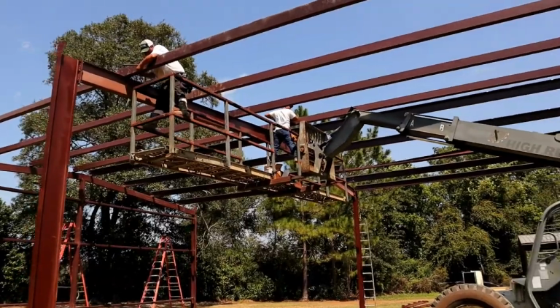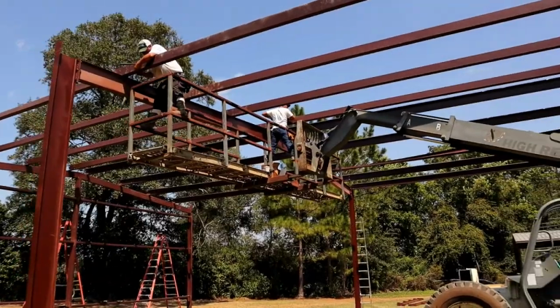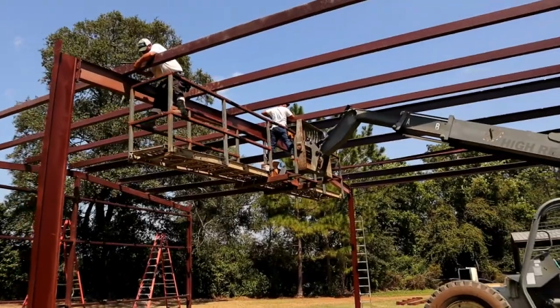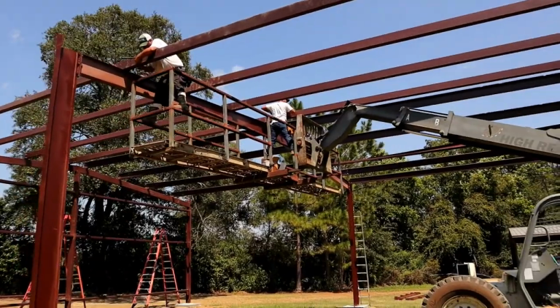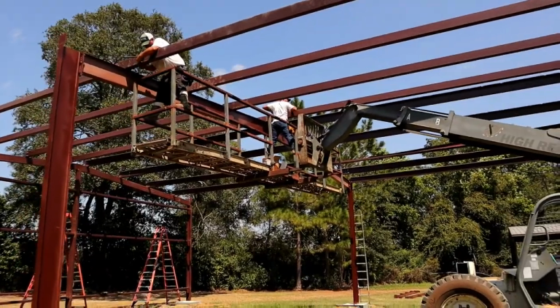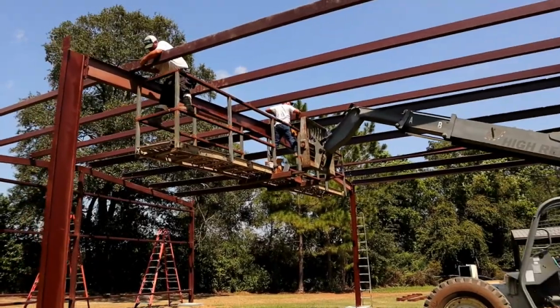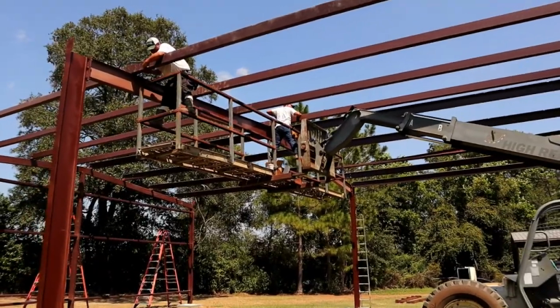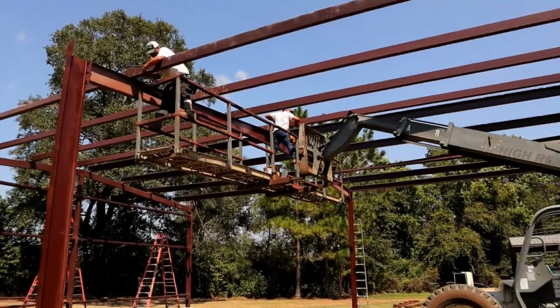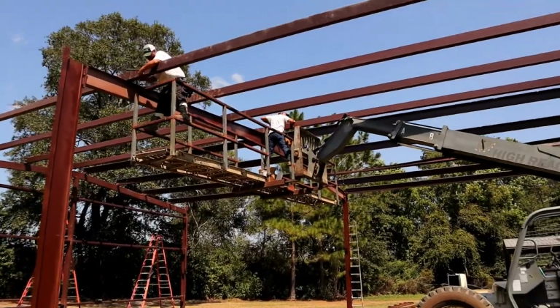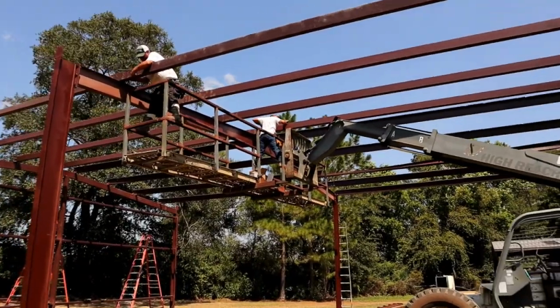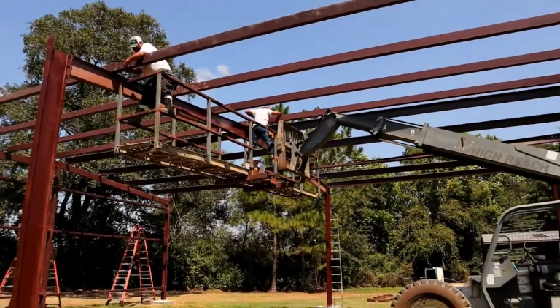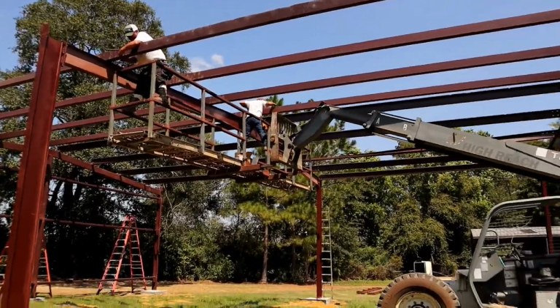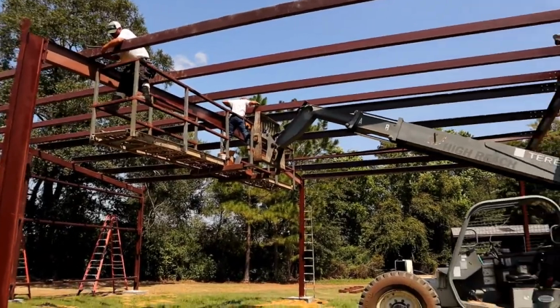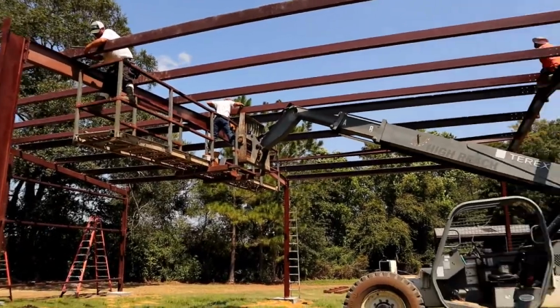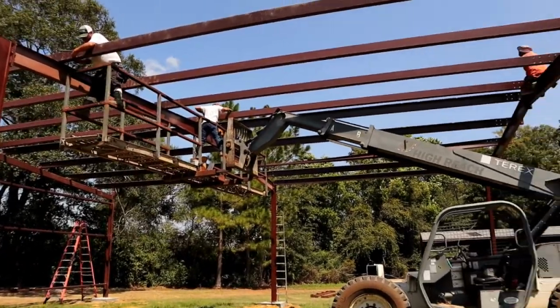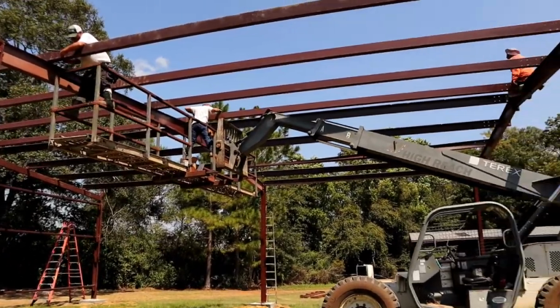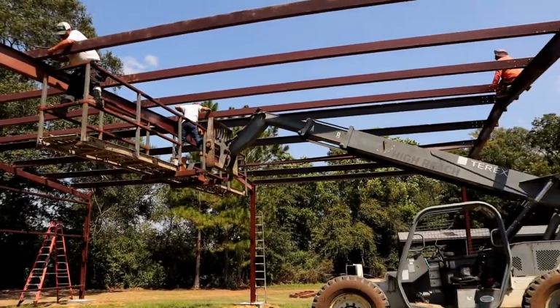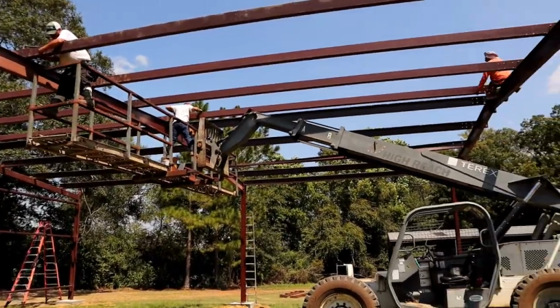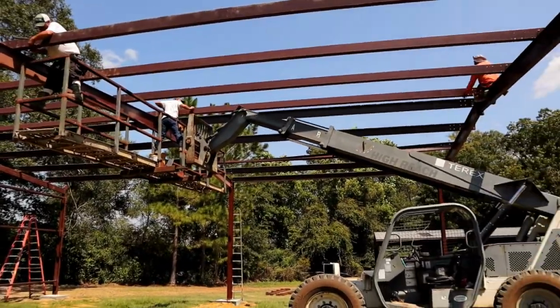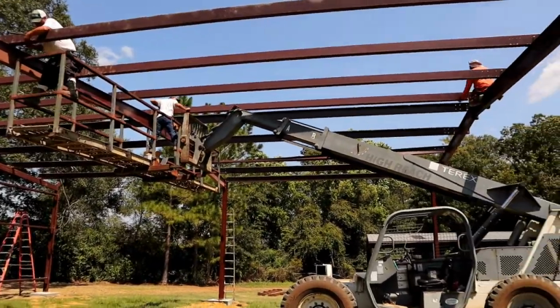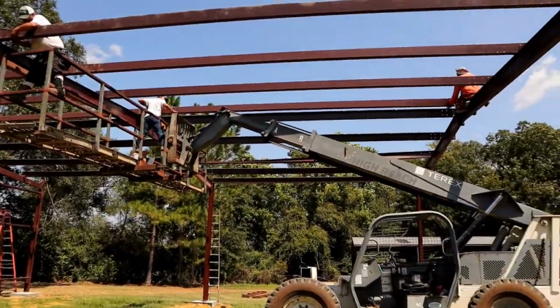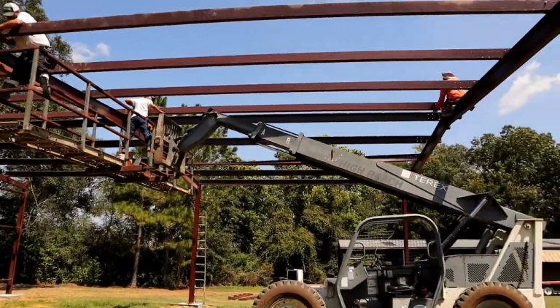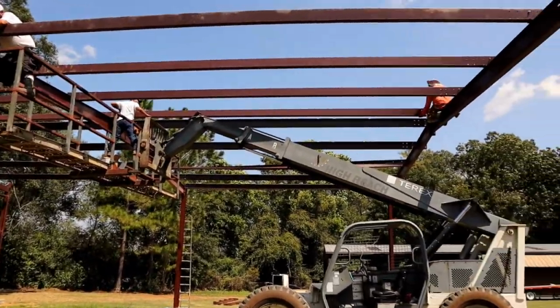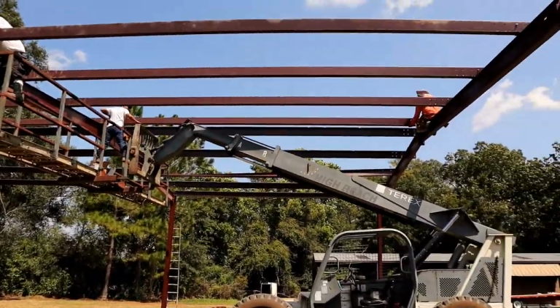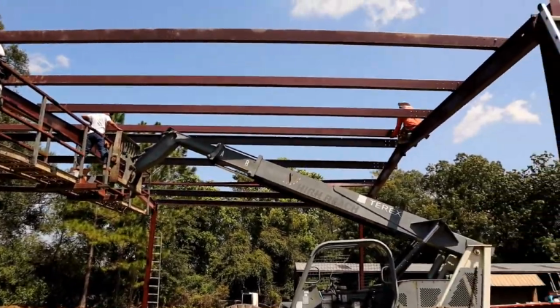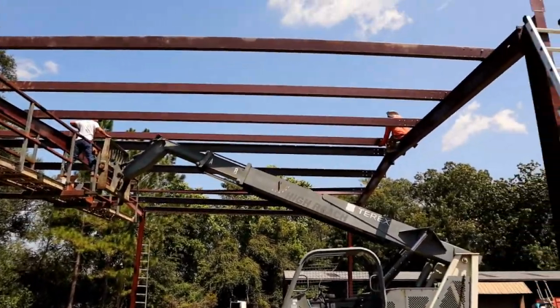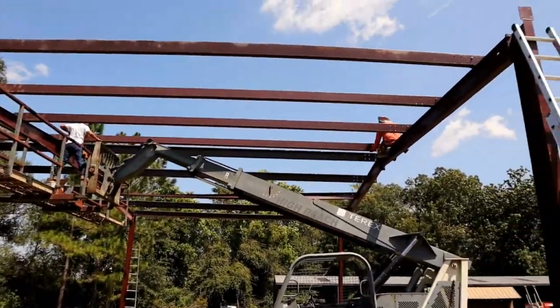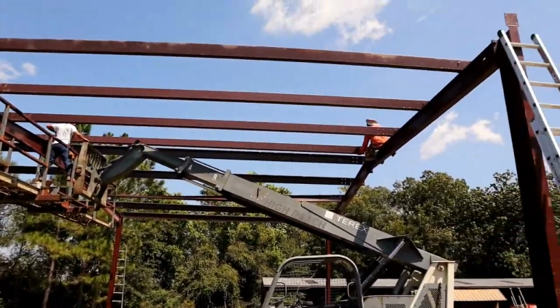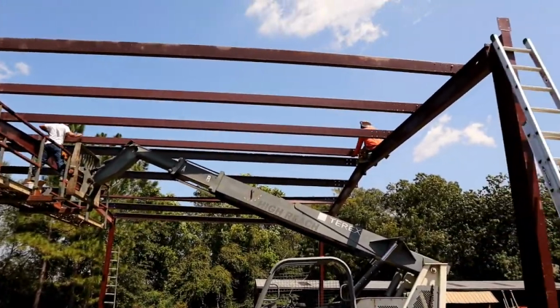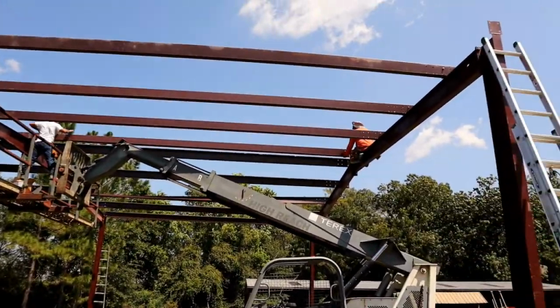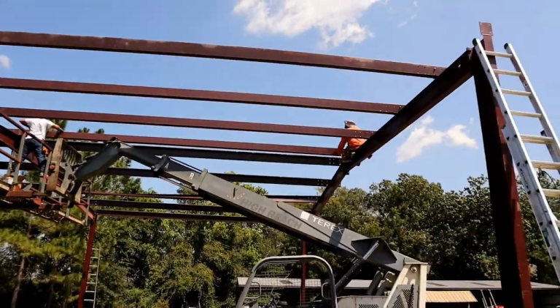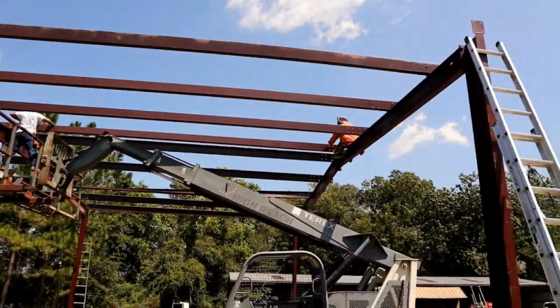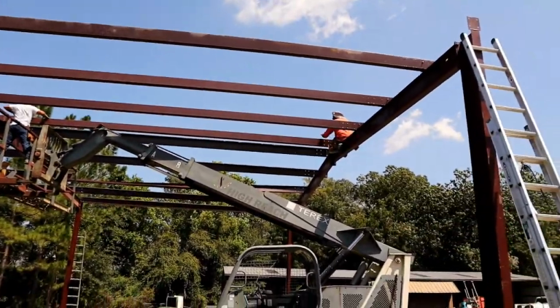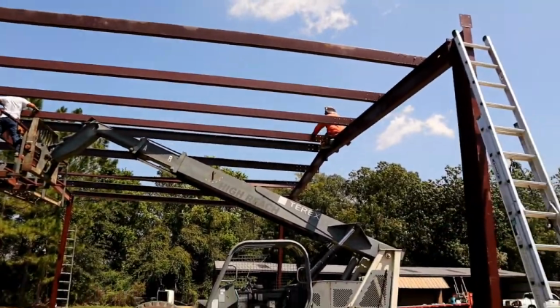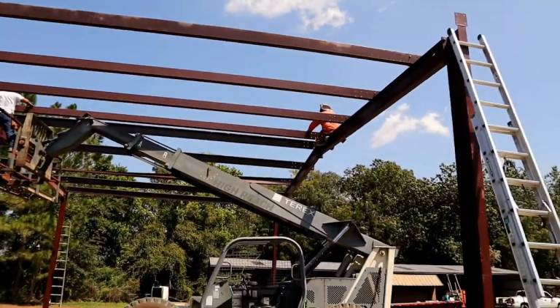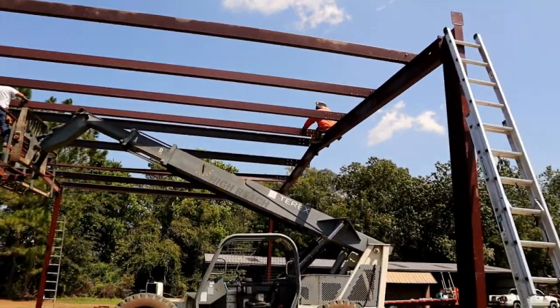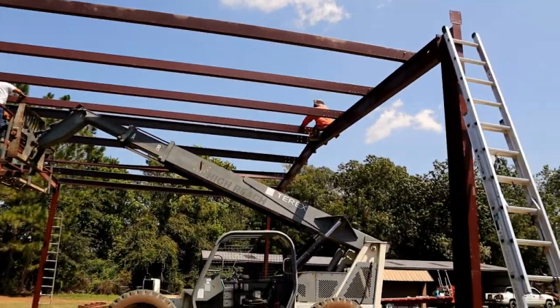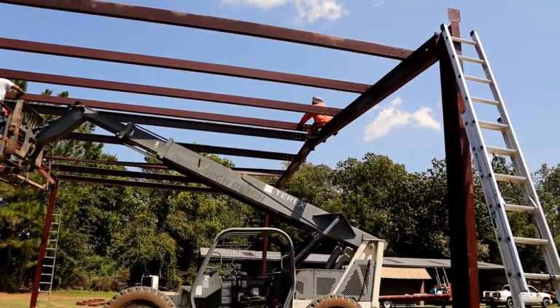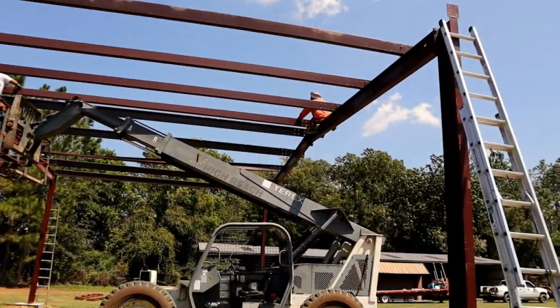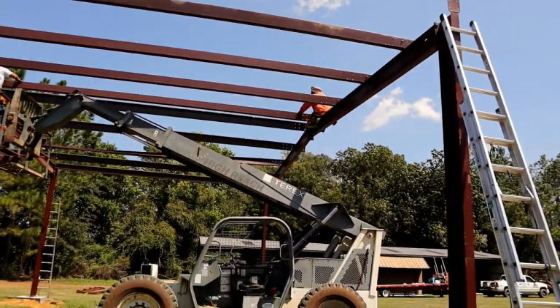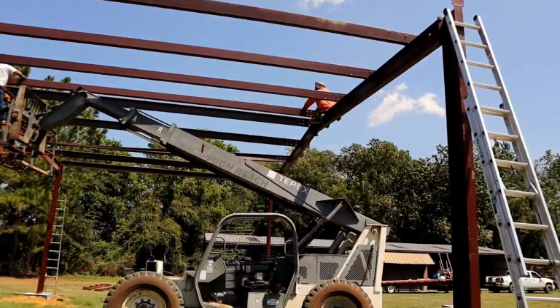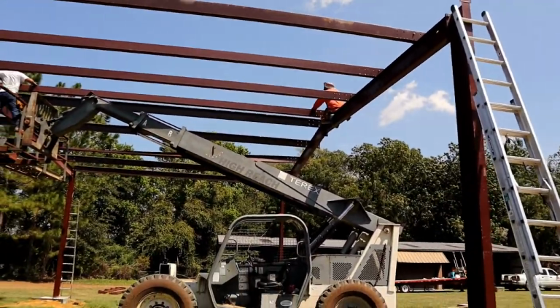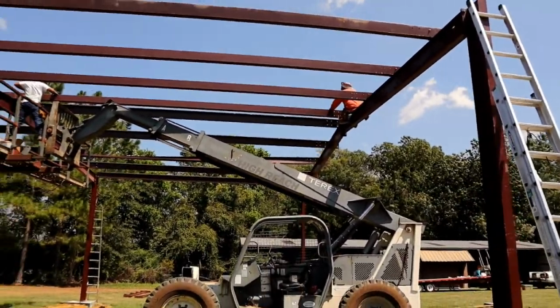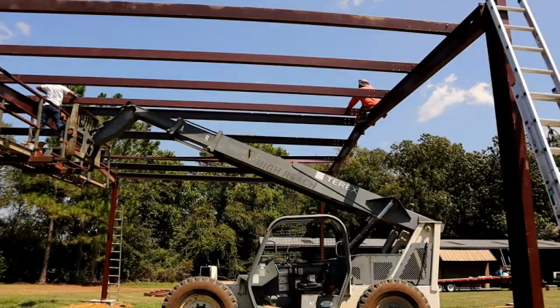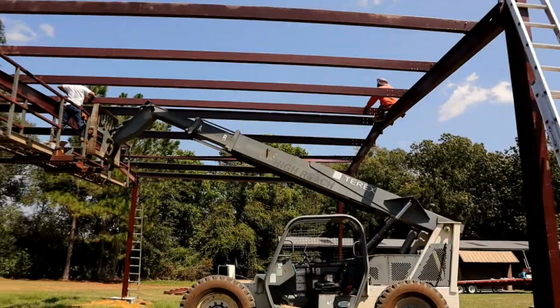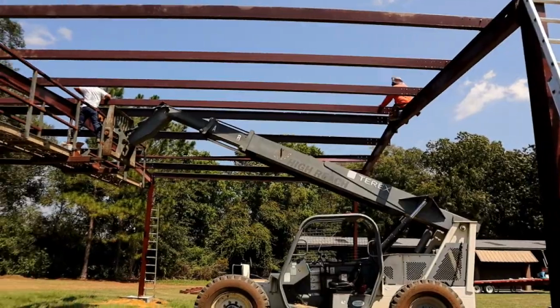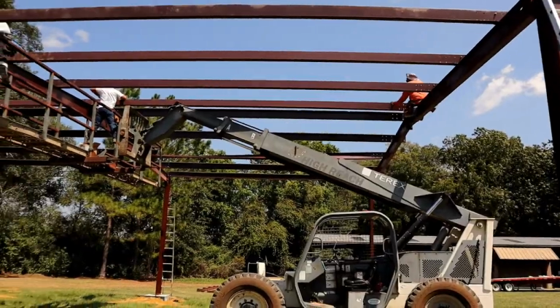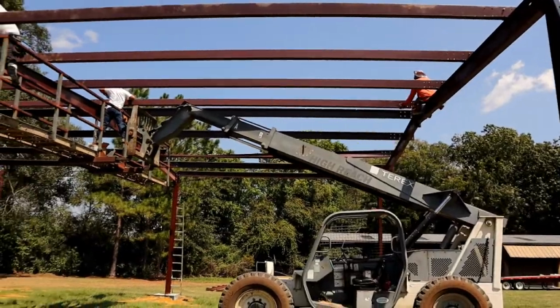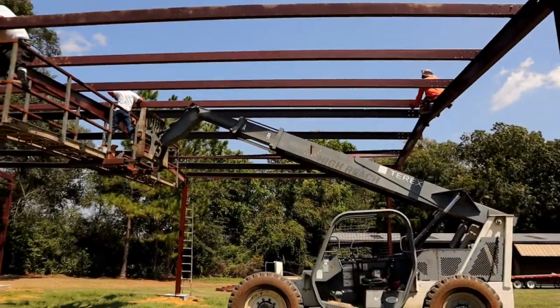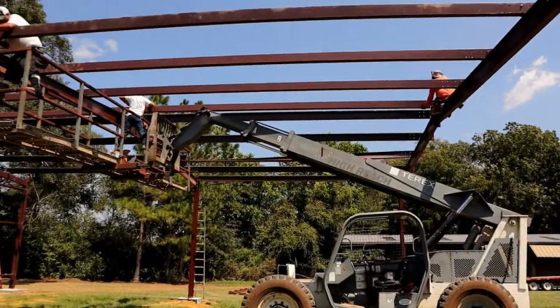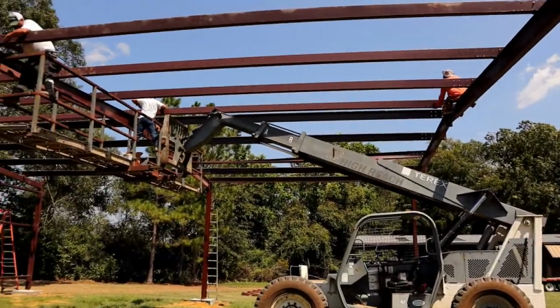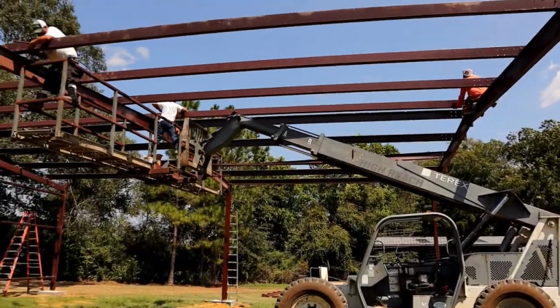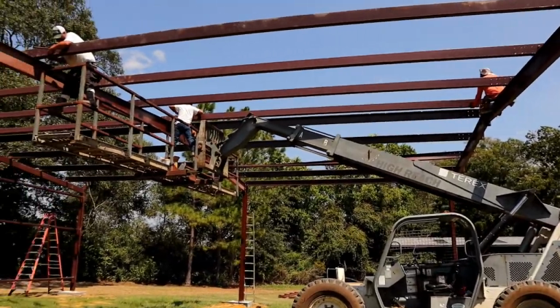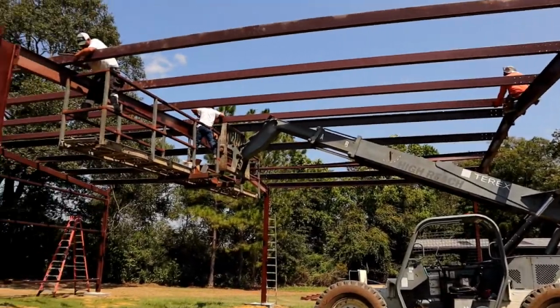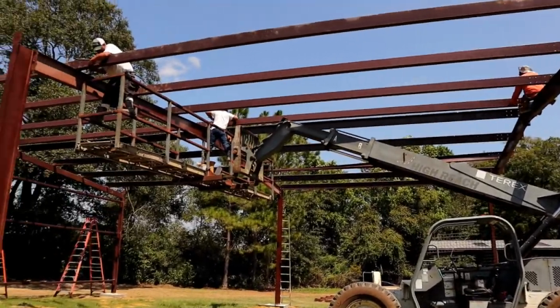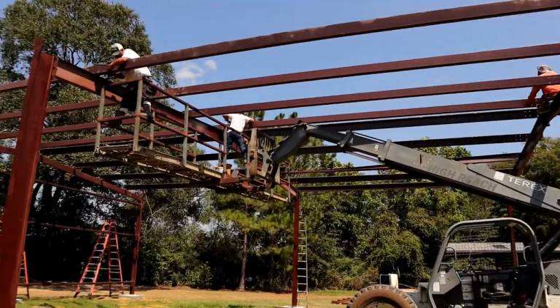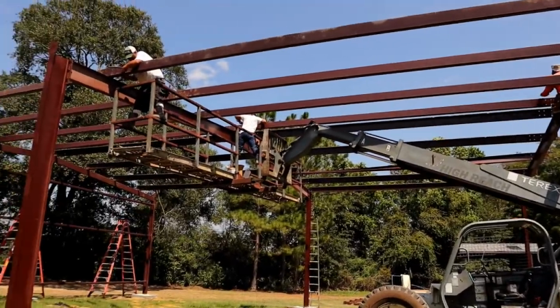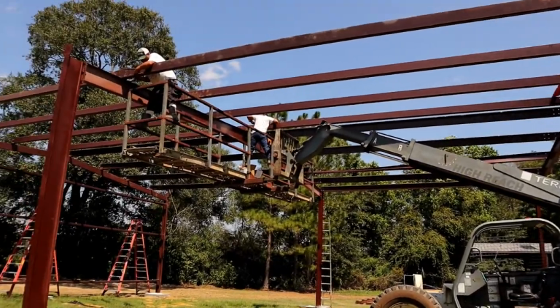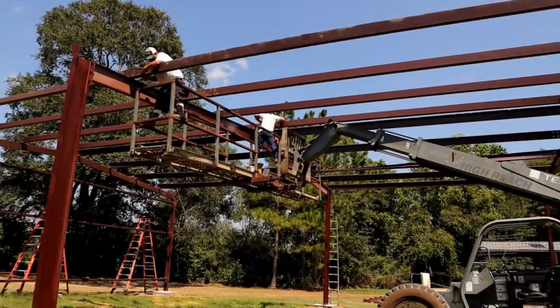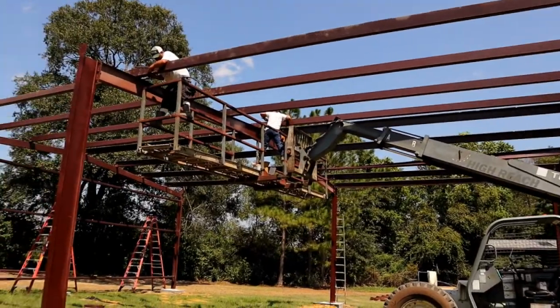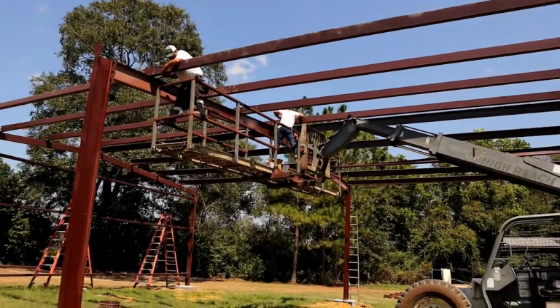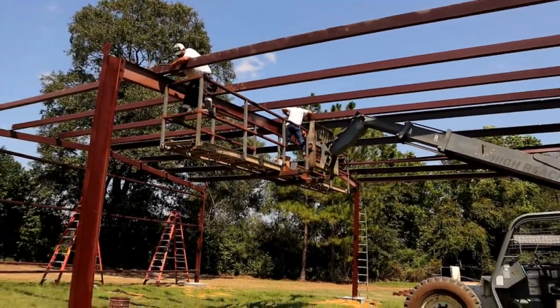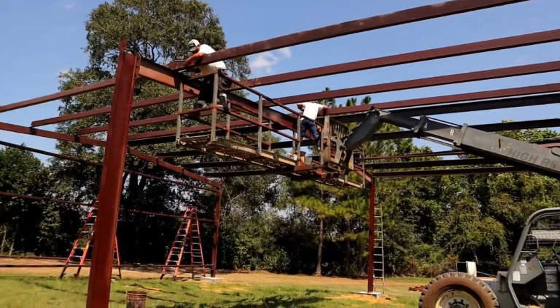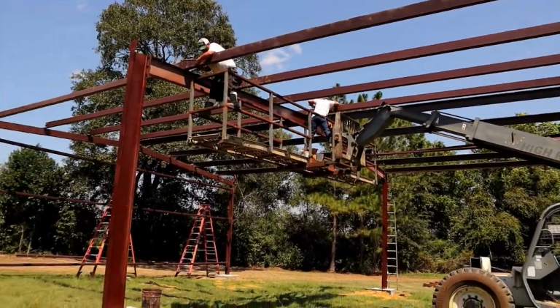So that's what's going on. Hopefully while I'm gone, my guys will get these two bays with the purlins on them and get it tight and square.